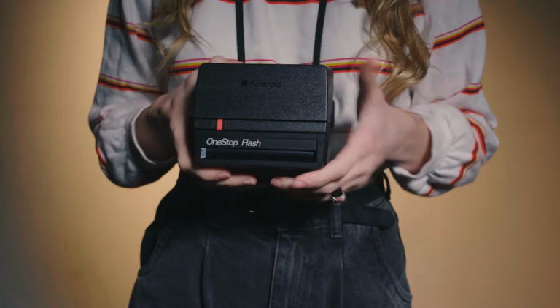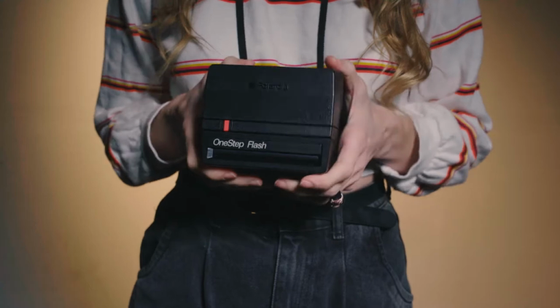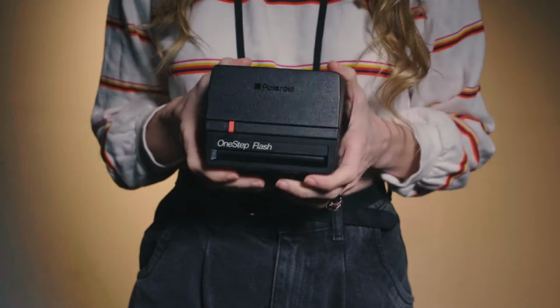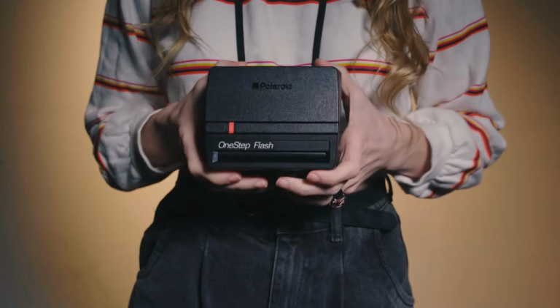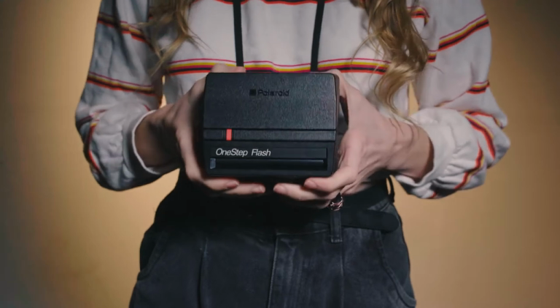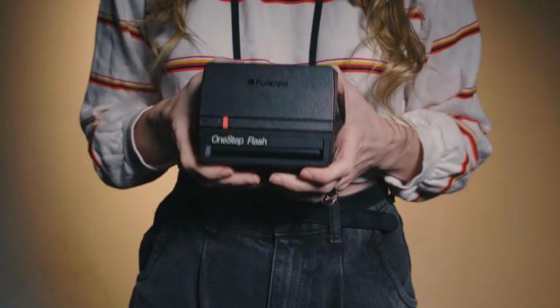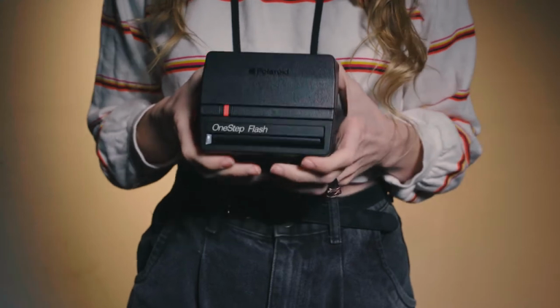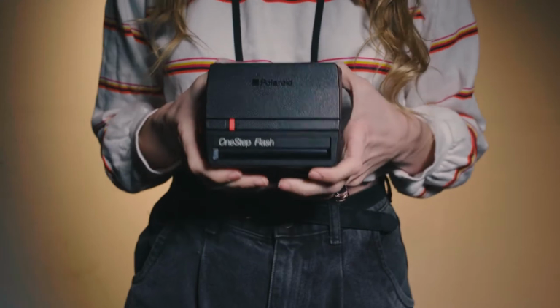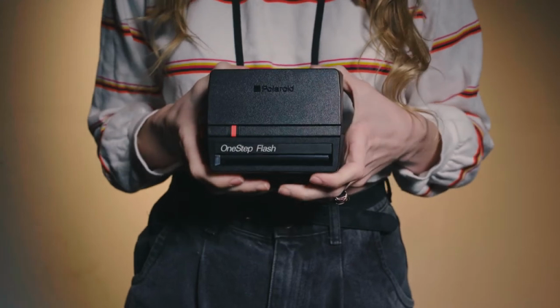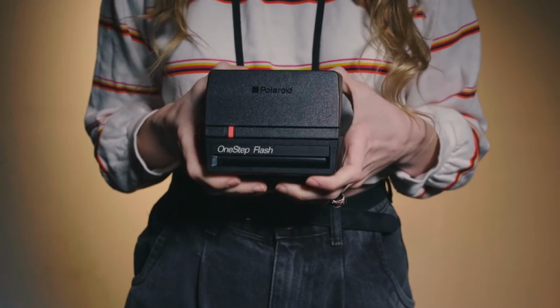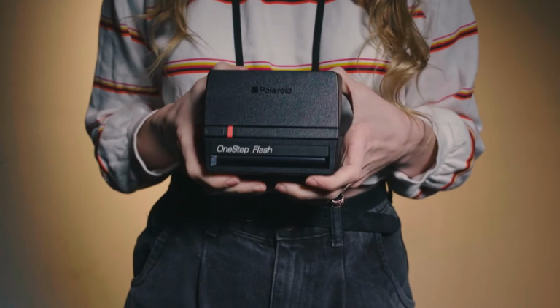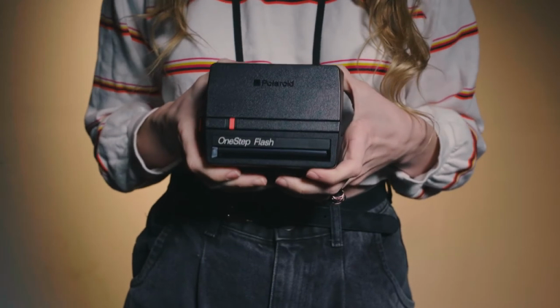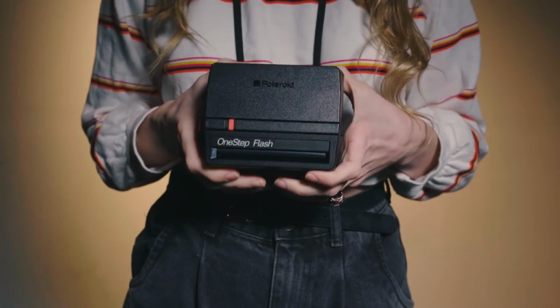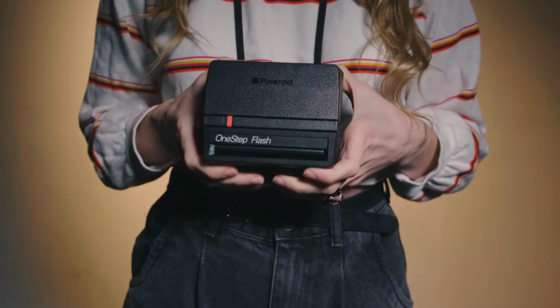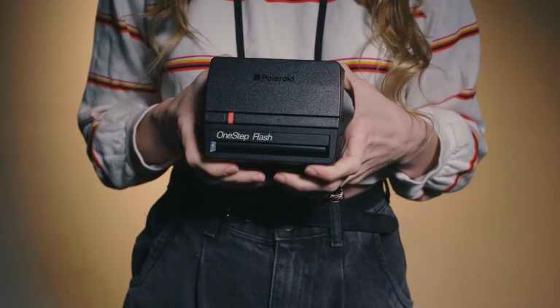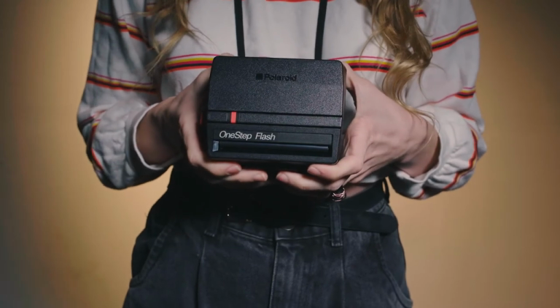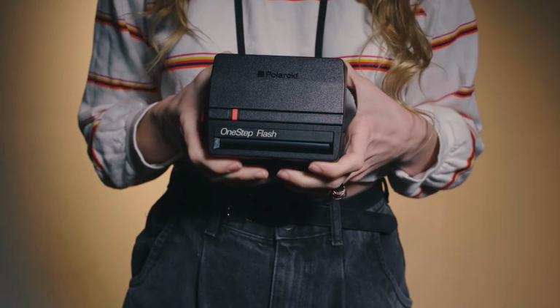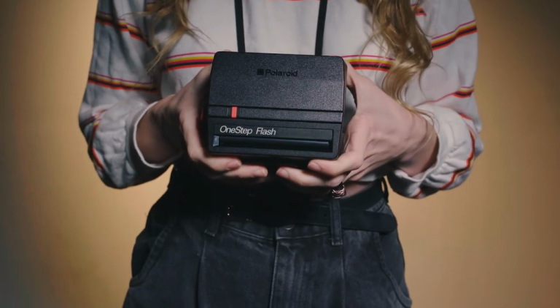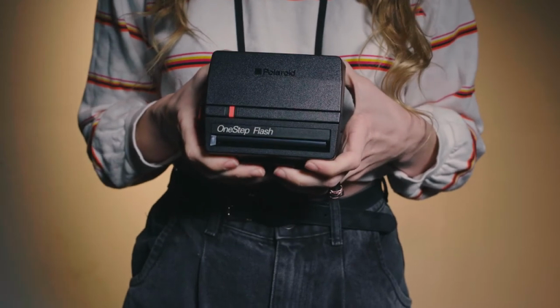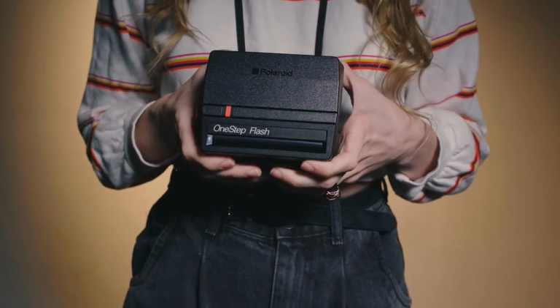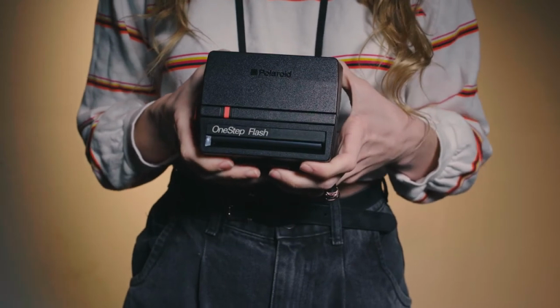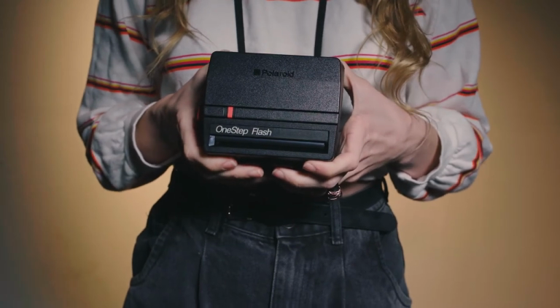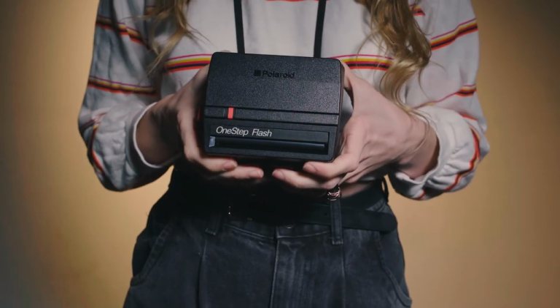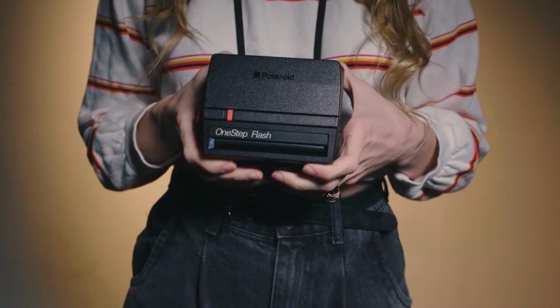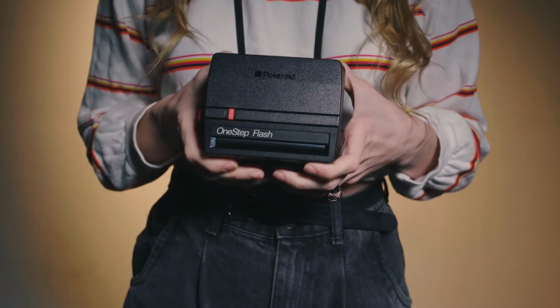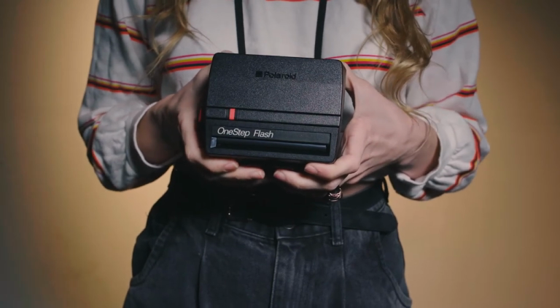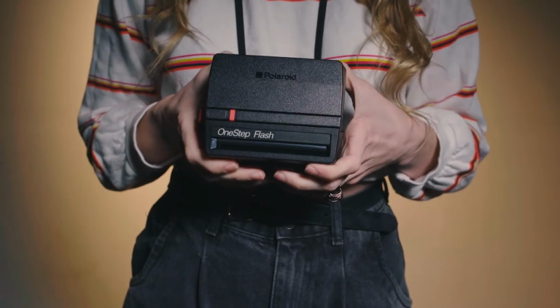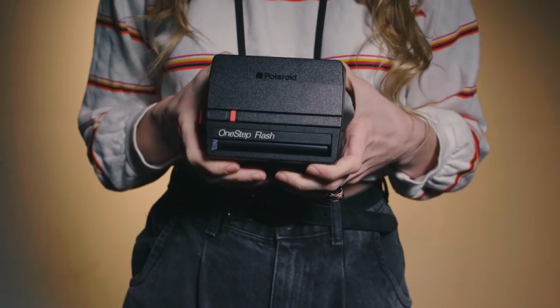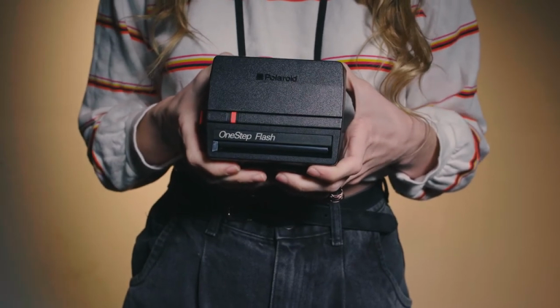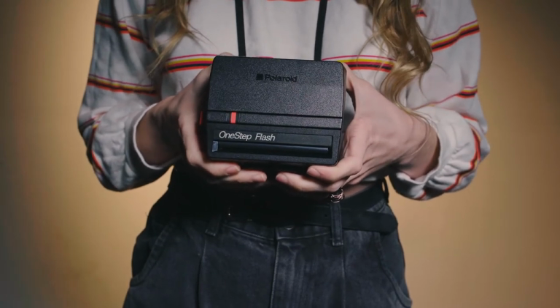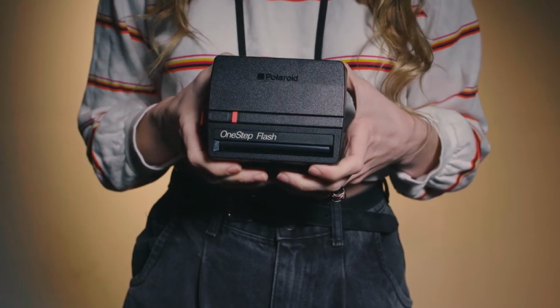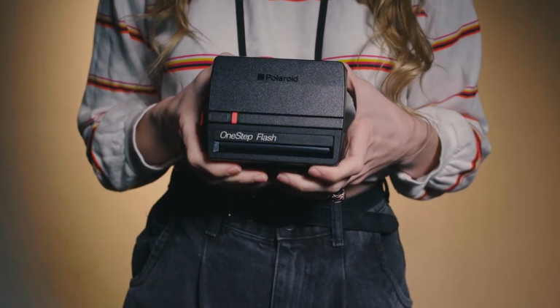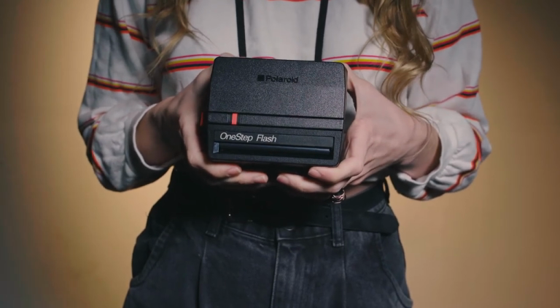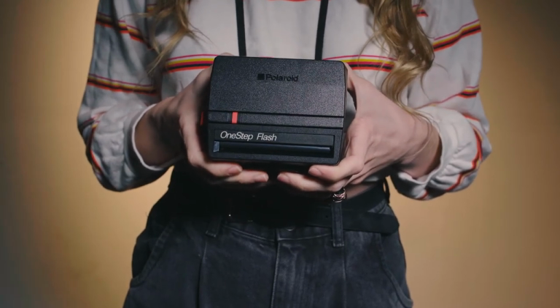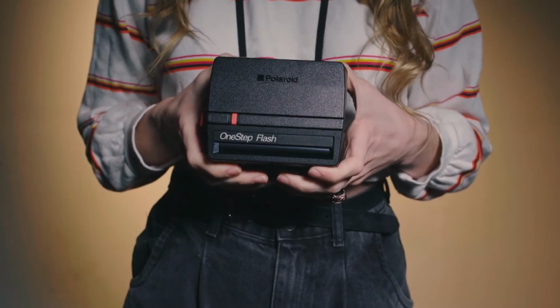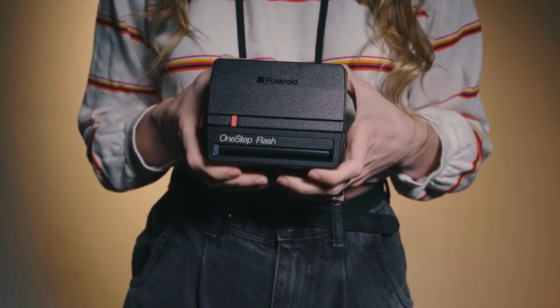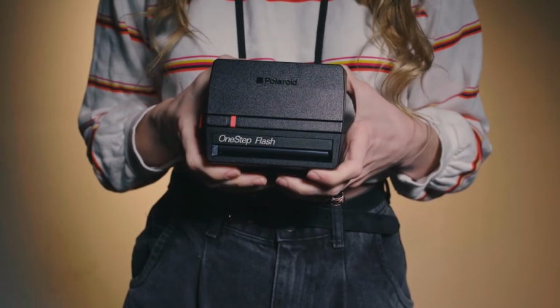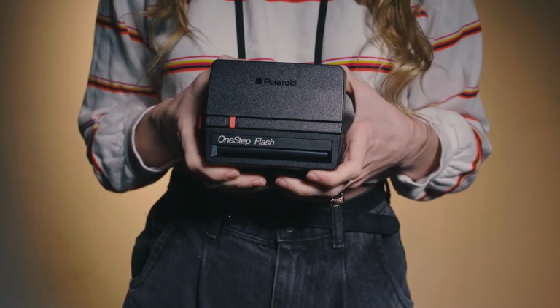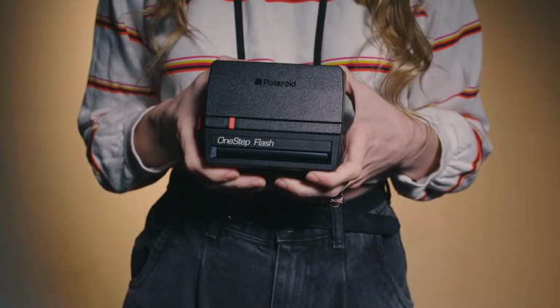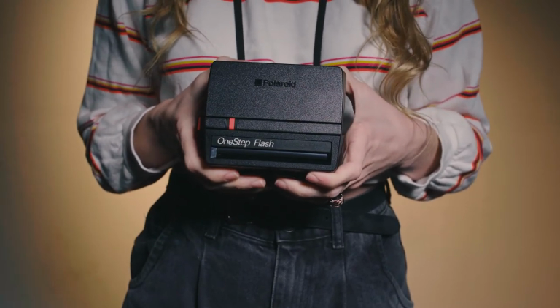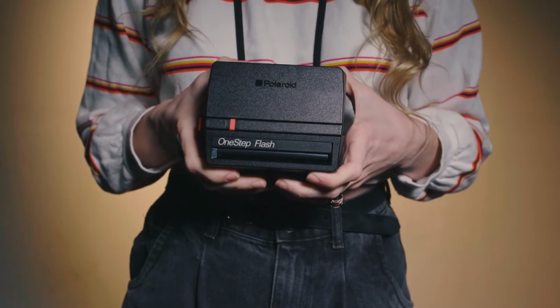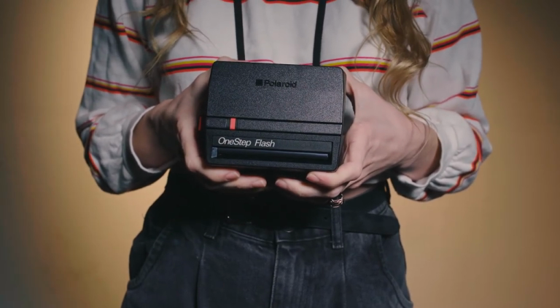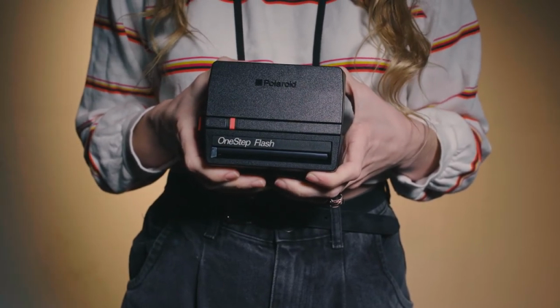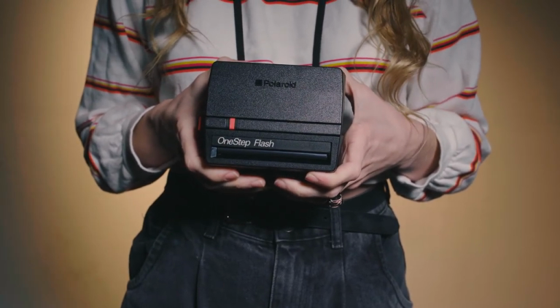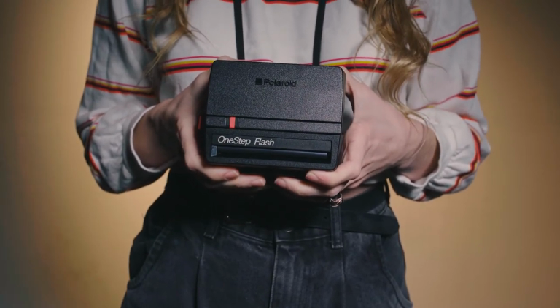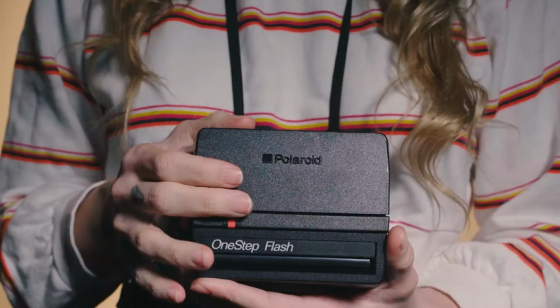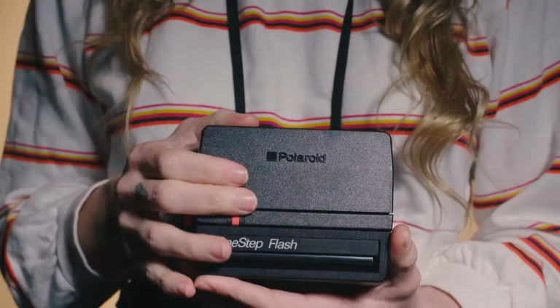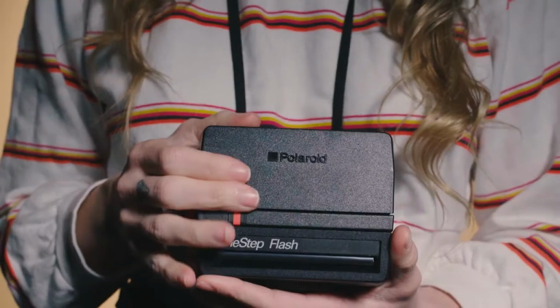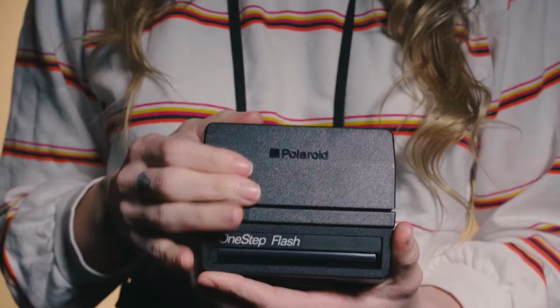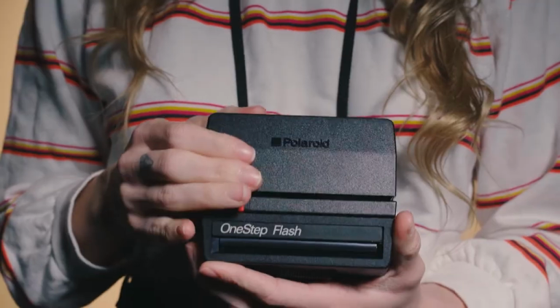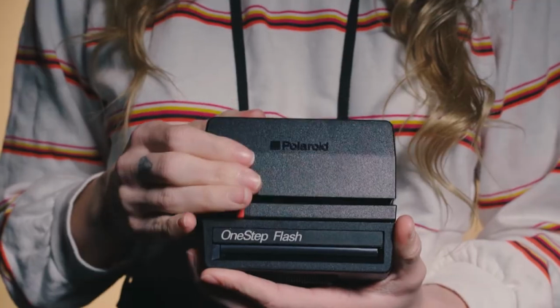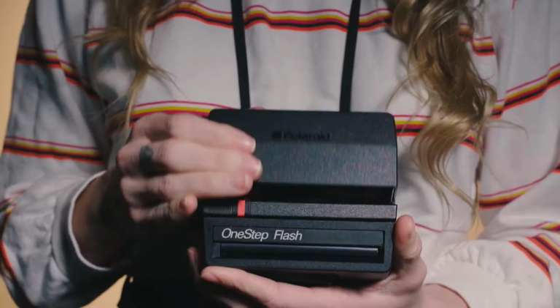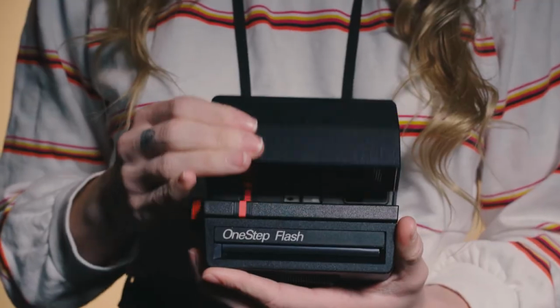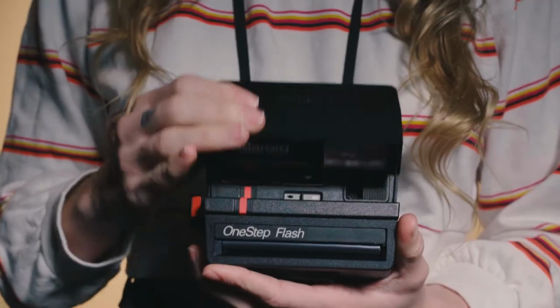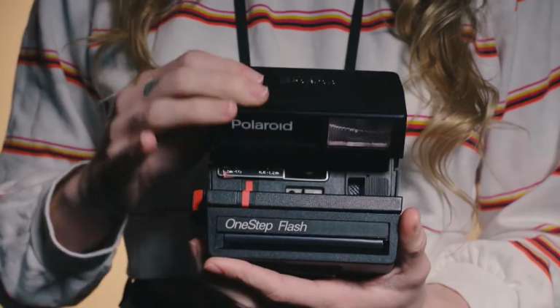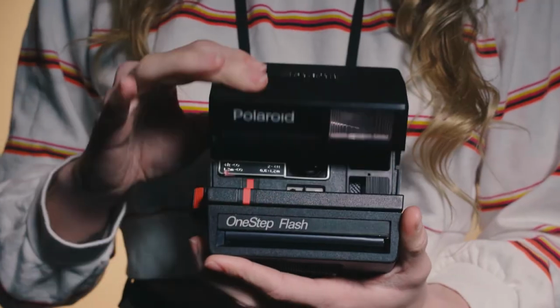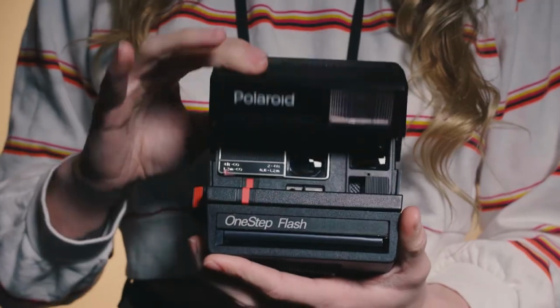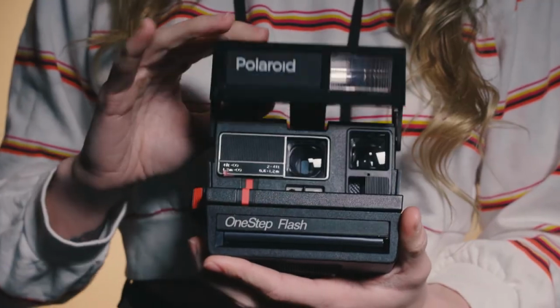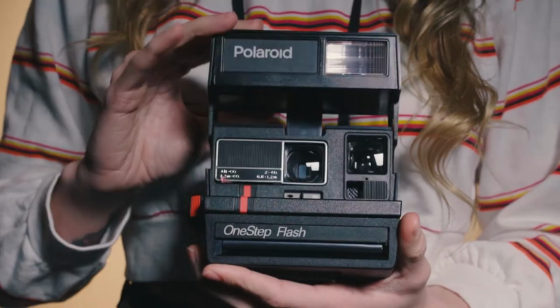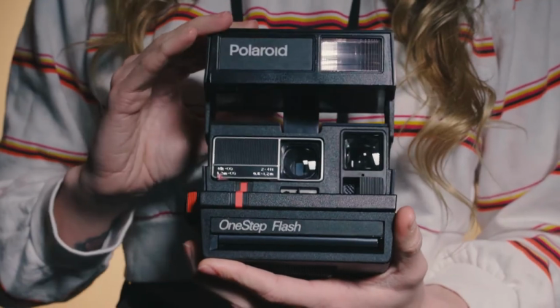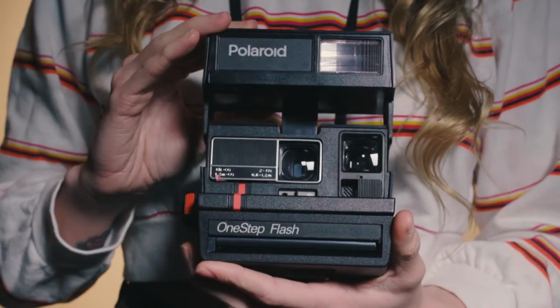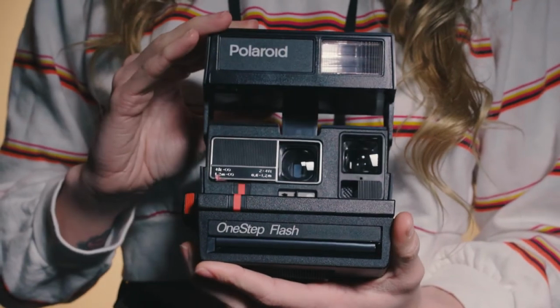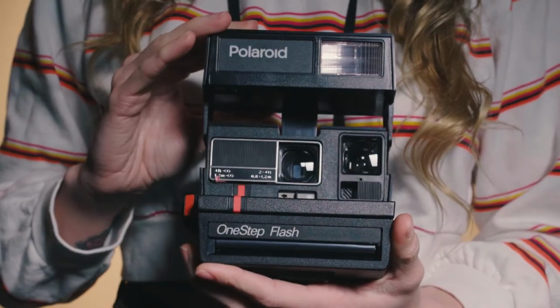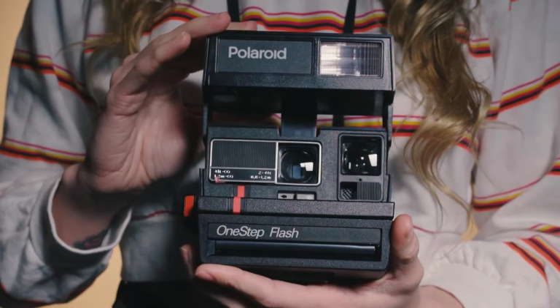Hi, this is Shelly. I'm going to show you how to get started with the Polaroid One-Step Flash. First, open the top of the camera.